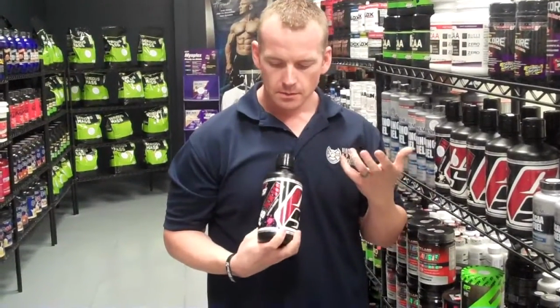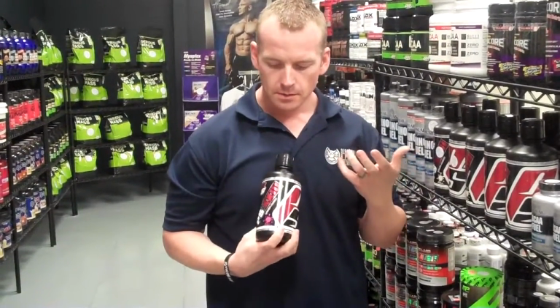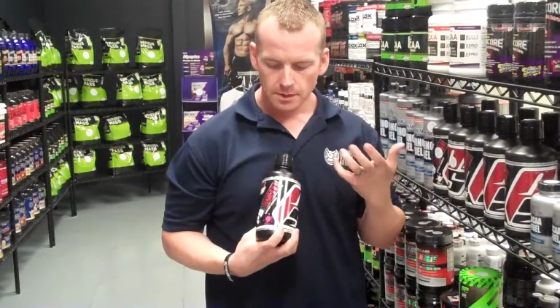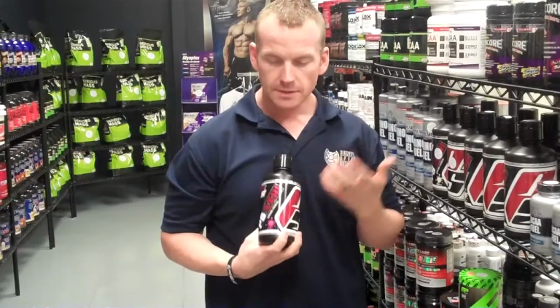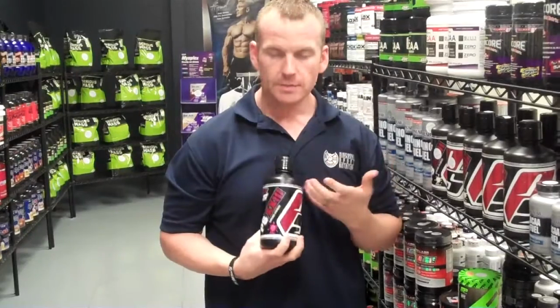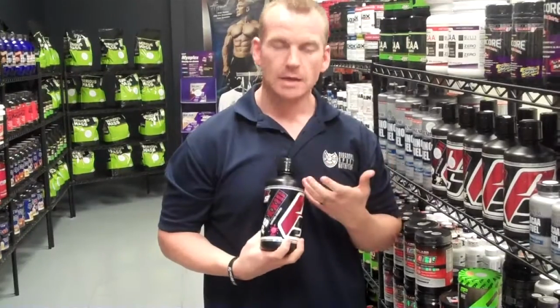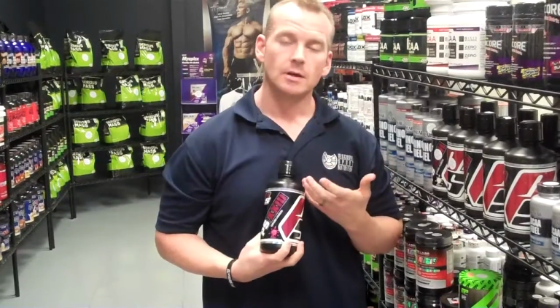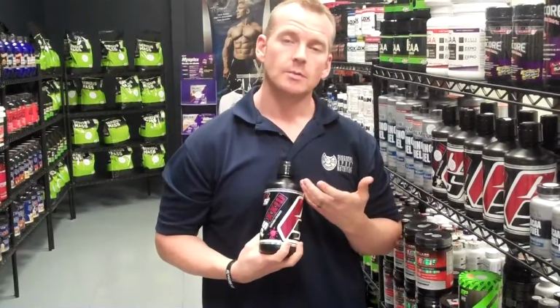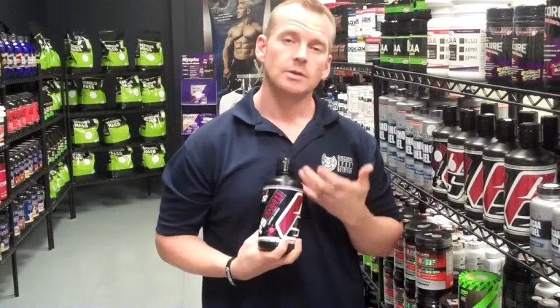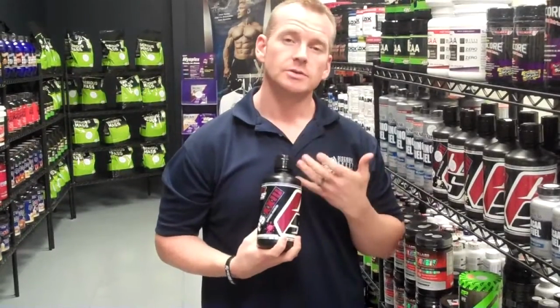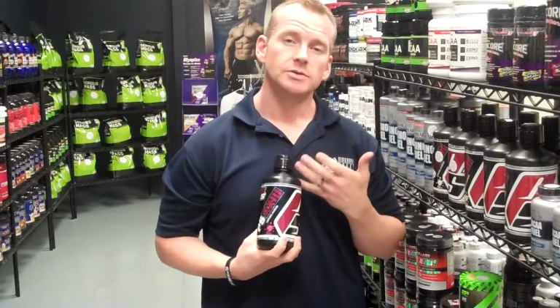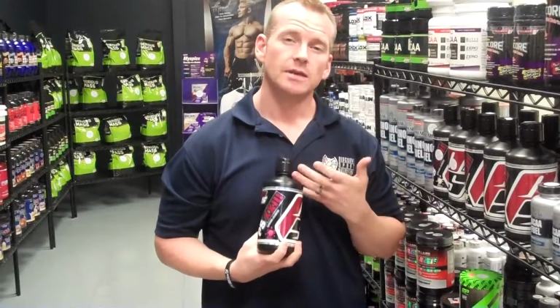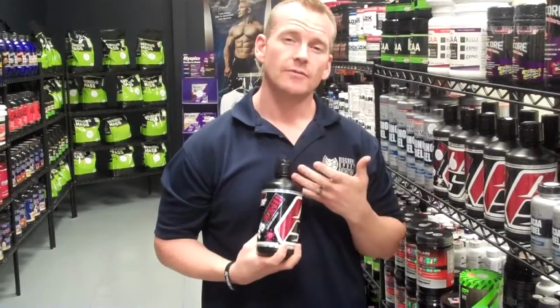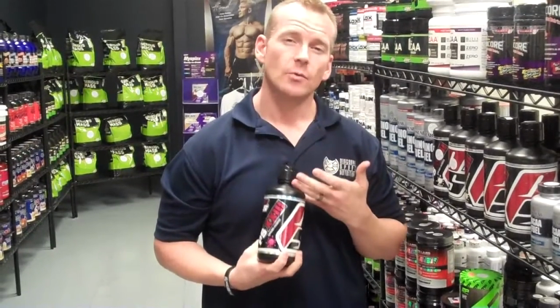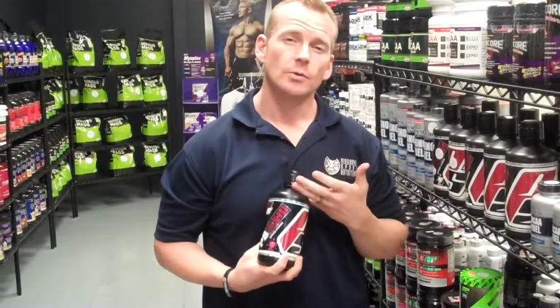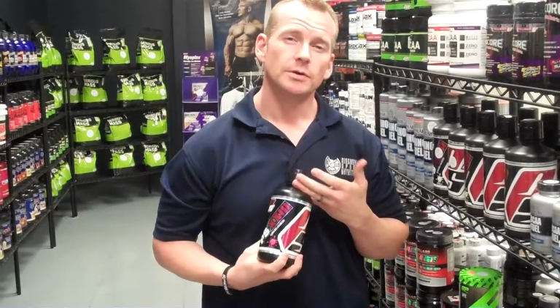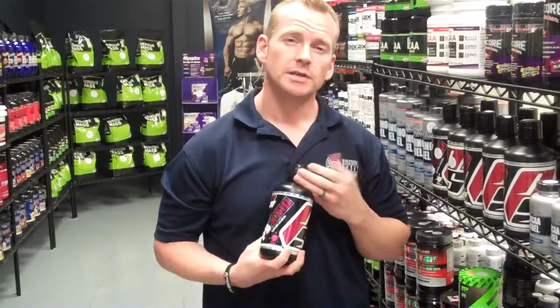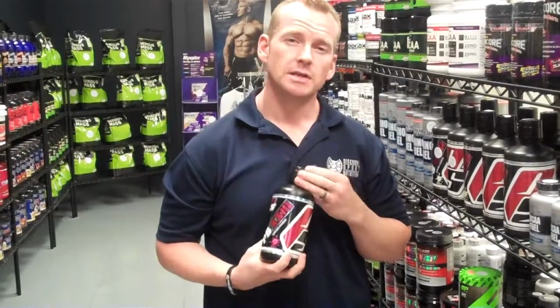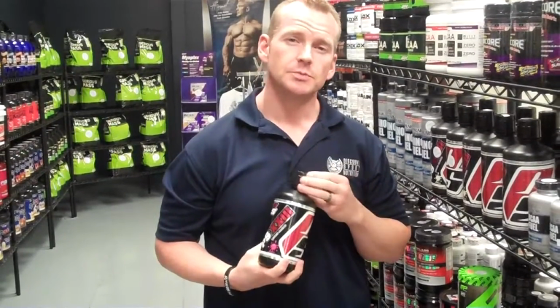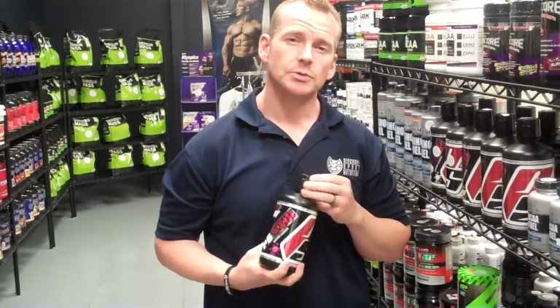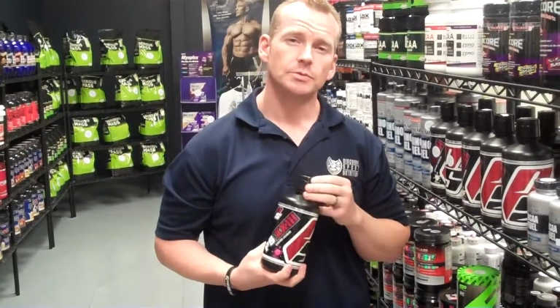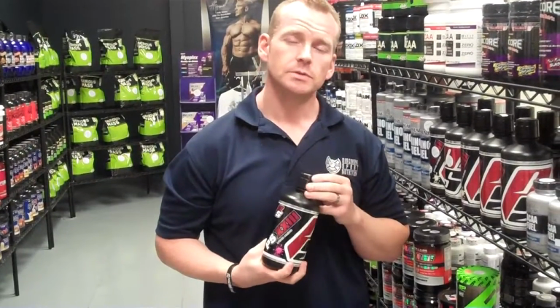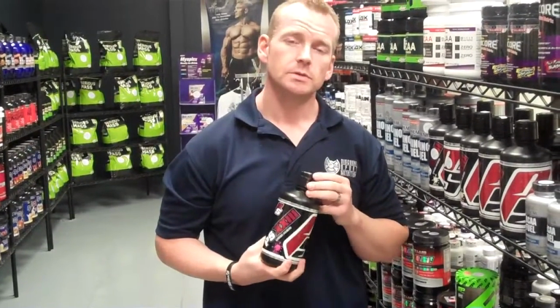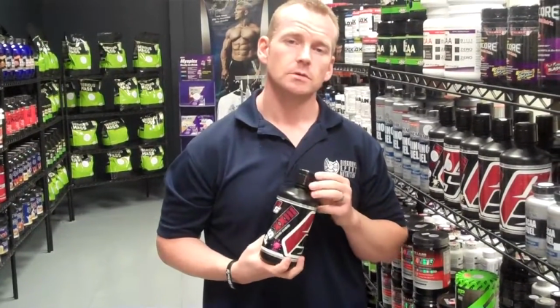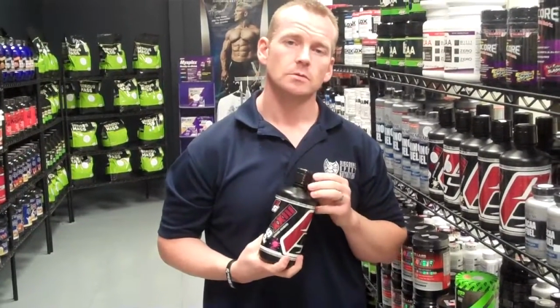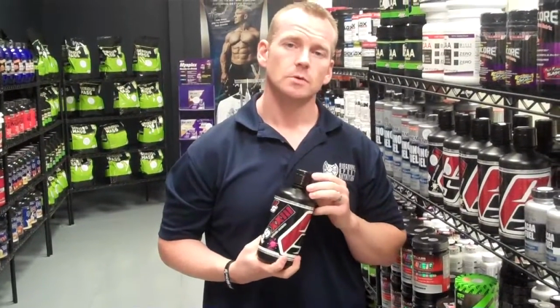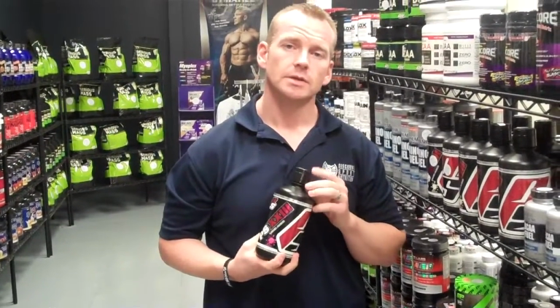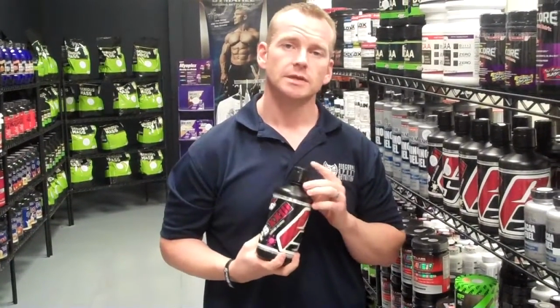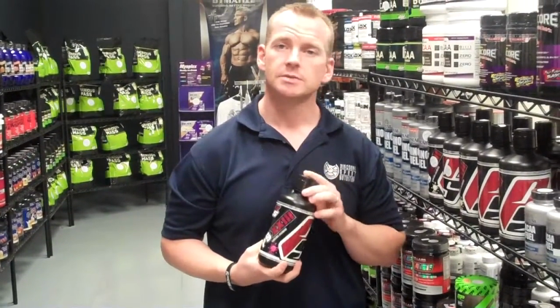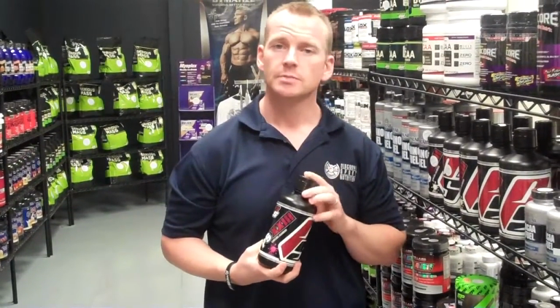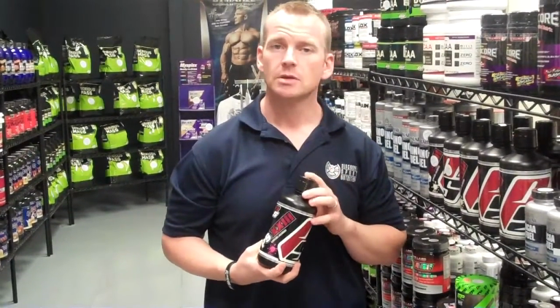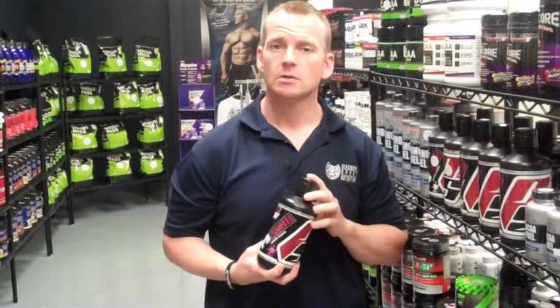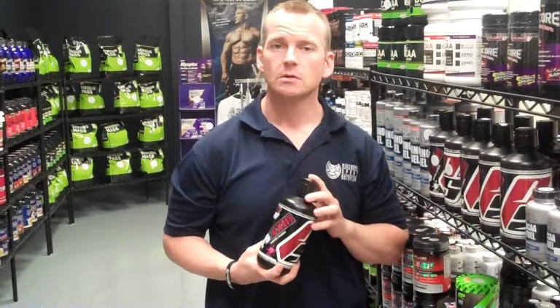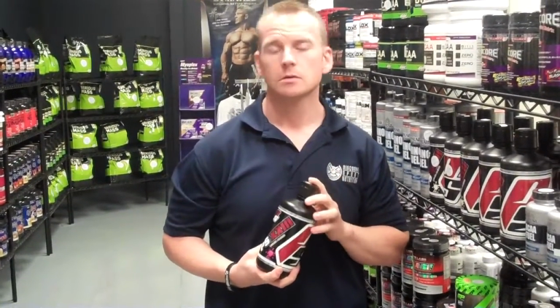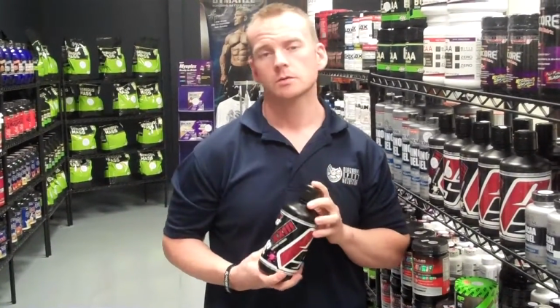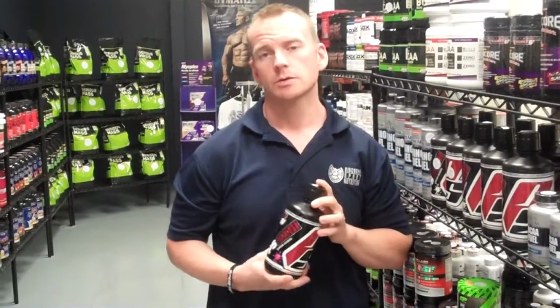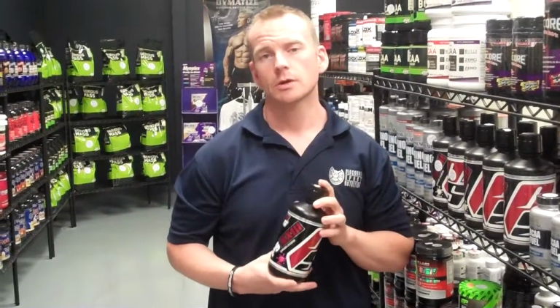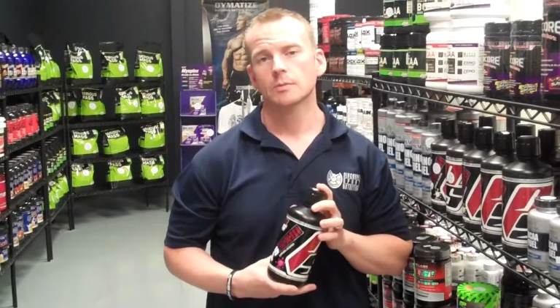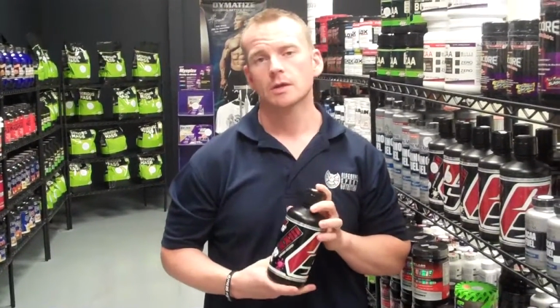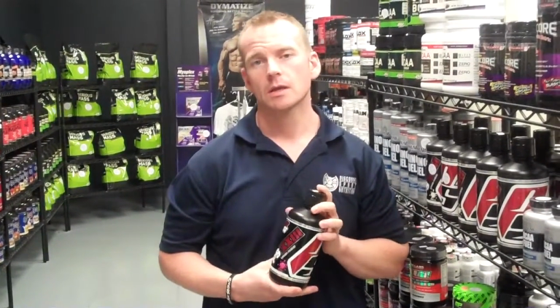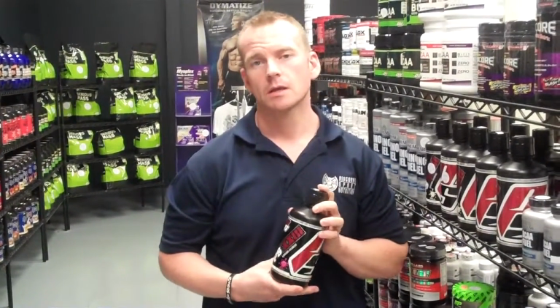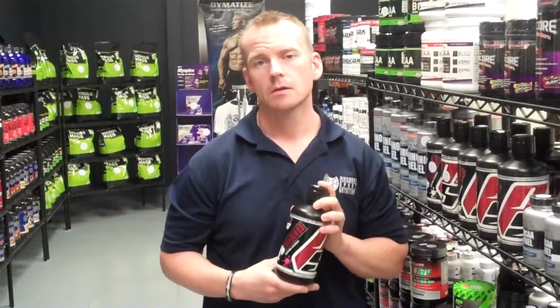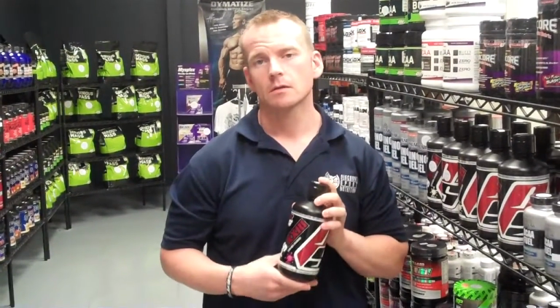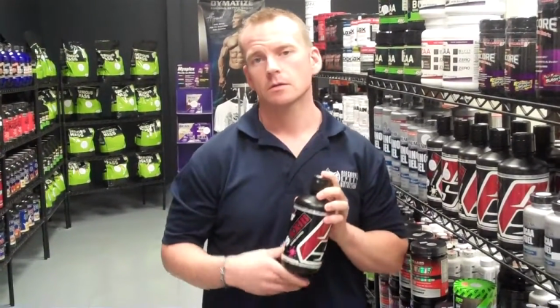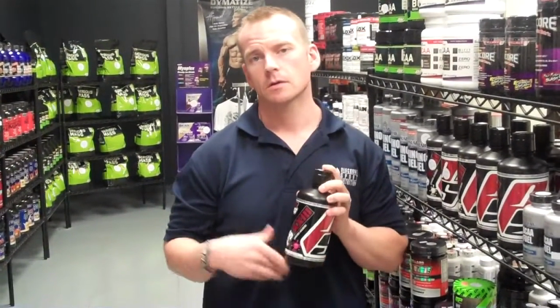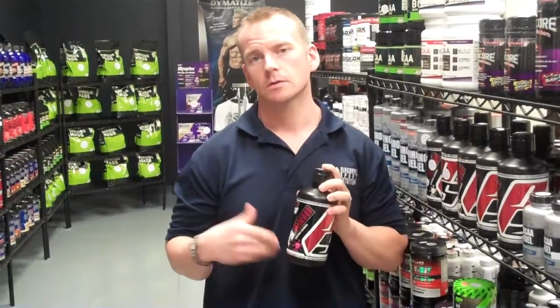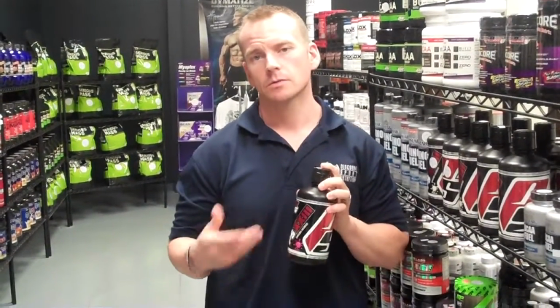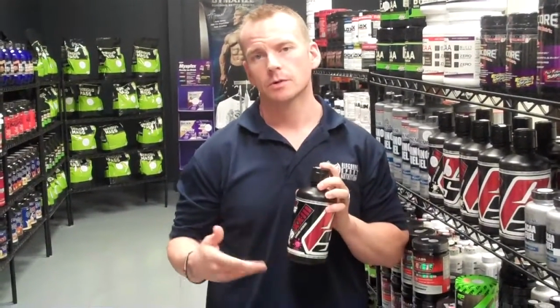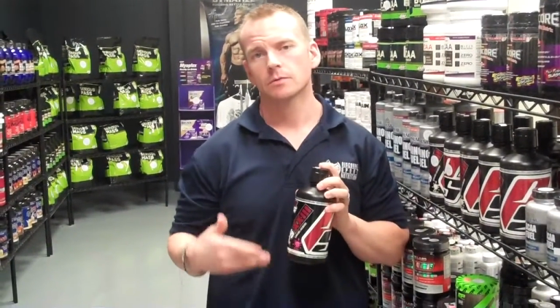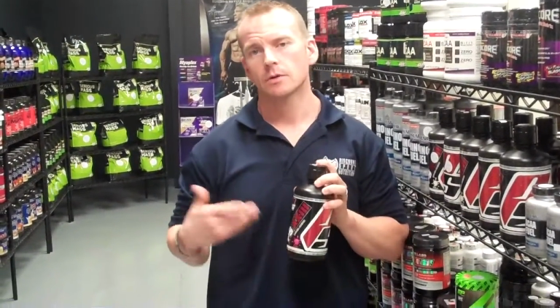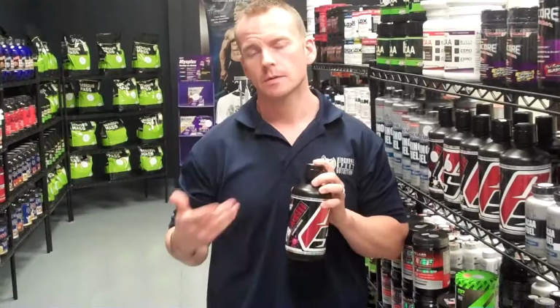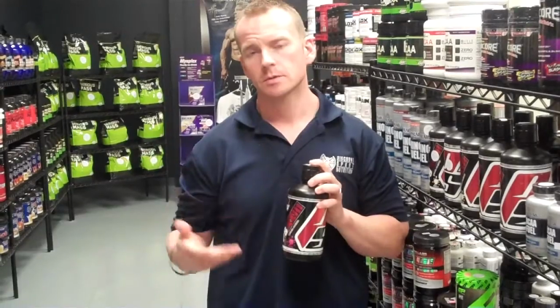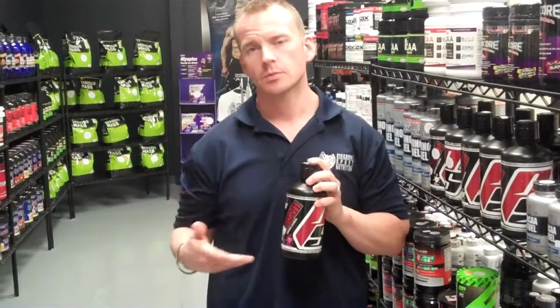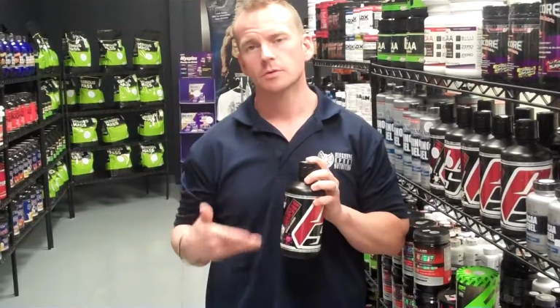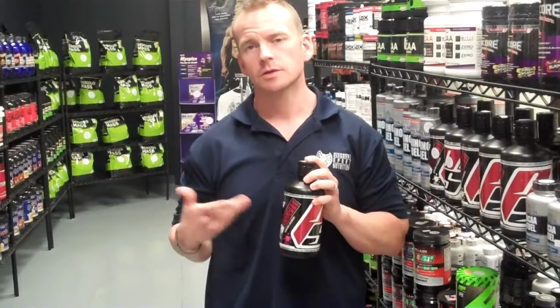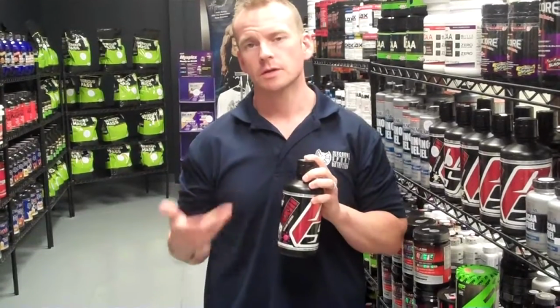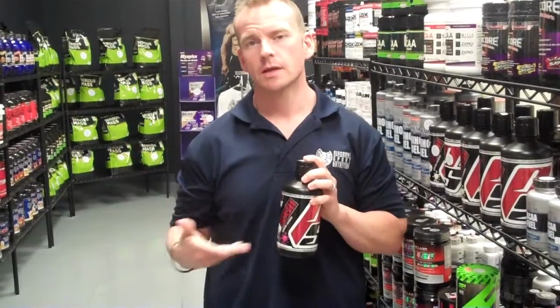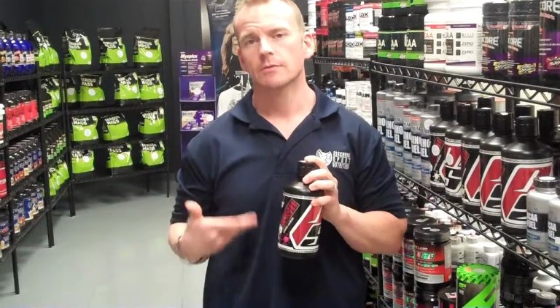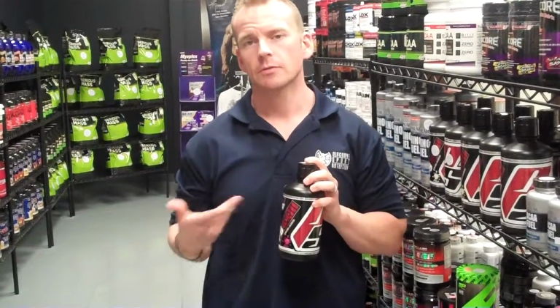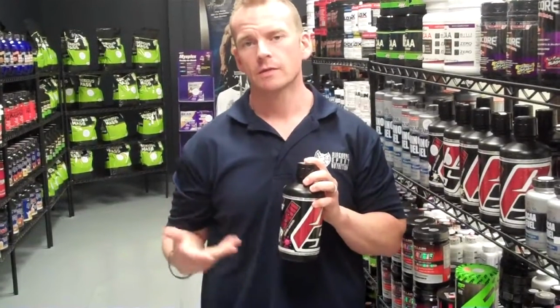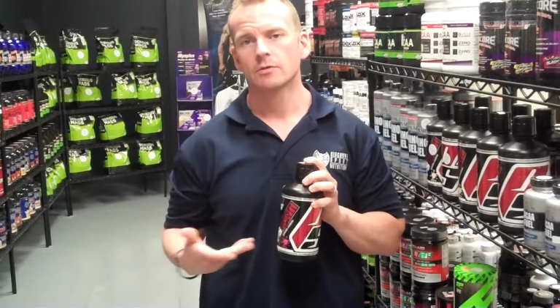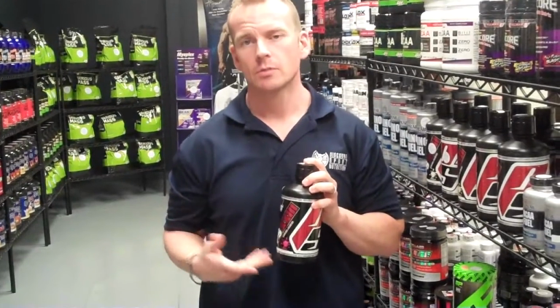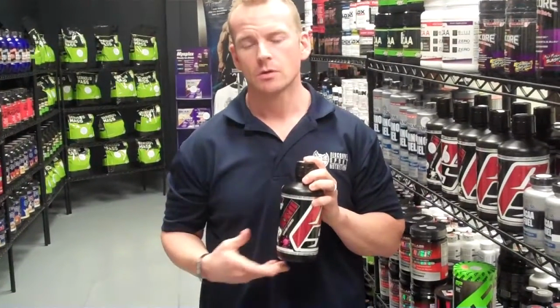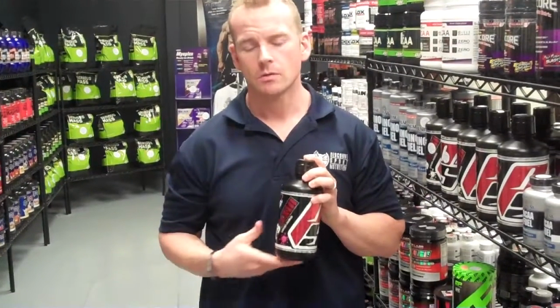They recommend that you take four teaspoons with each meal, so you're going to be getting 23 grams of protein with every meal.